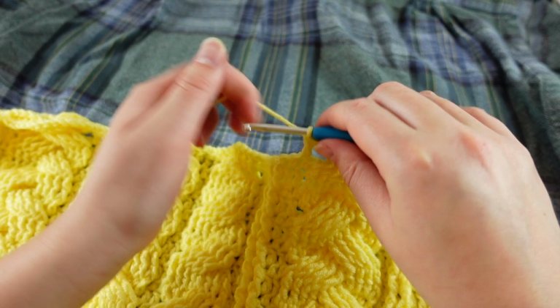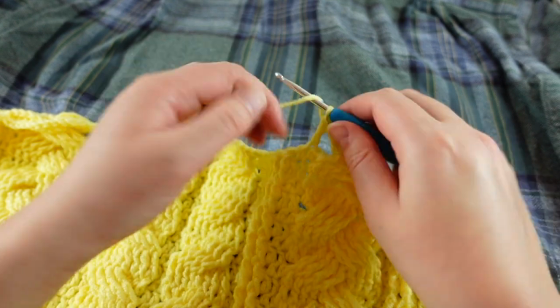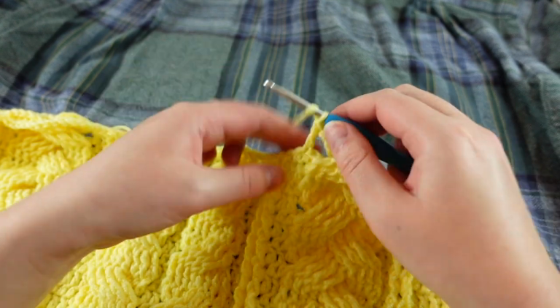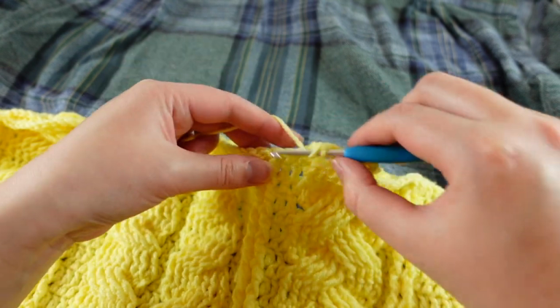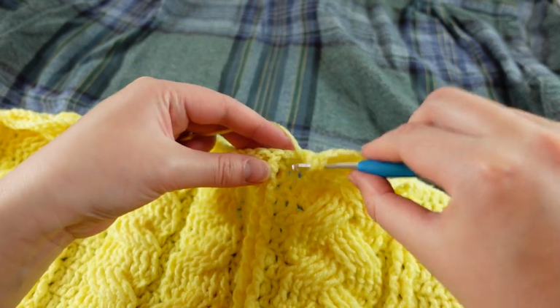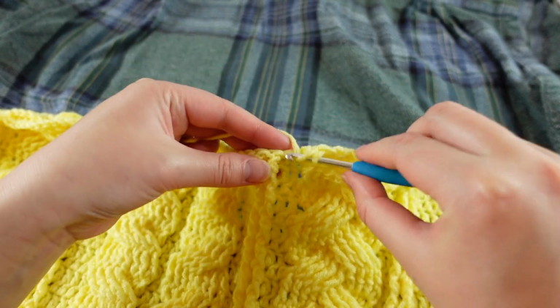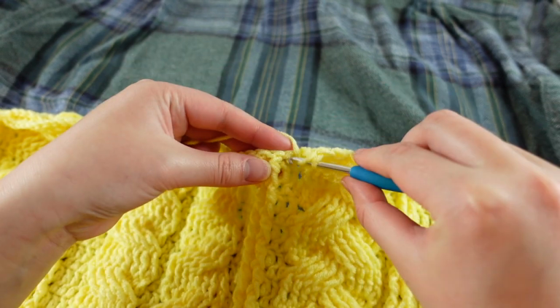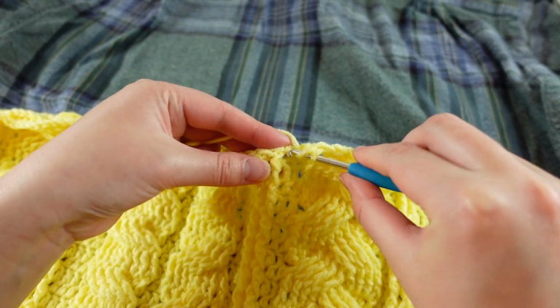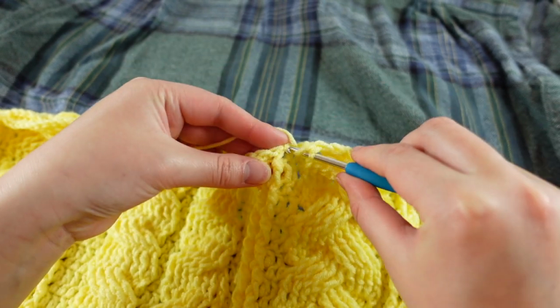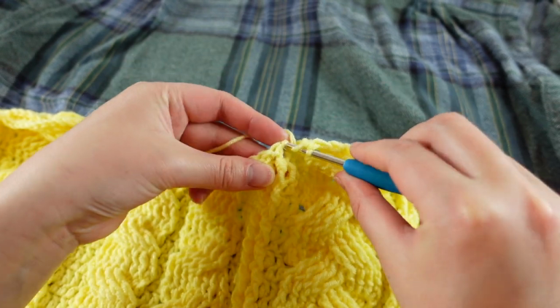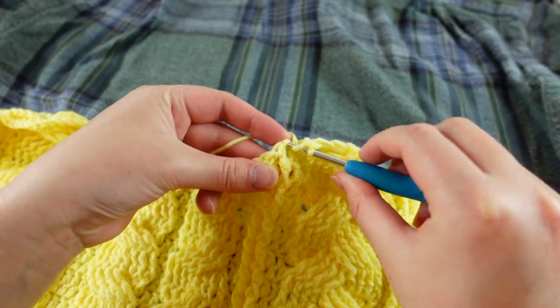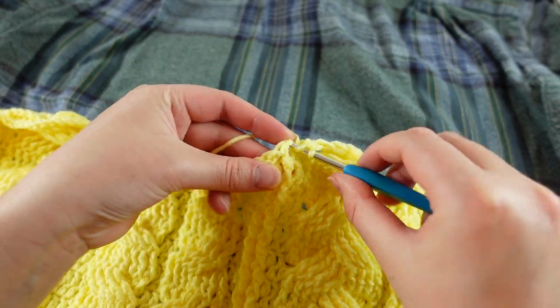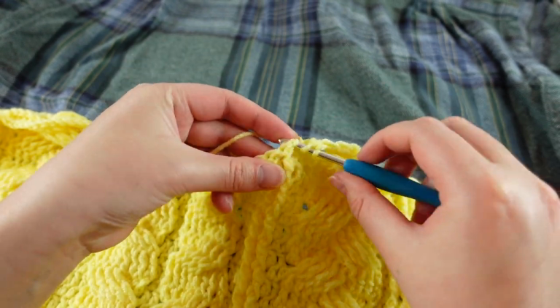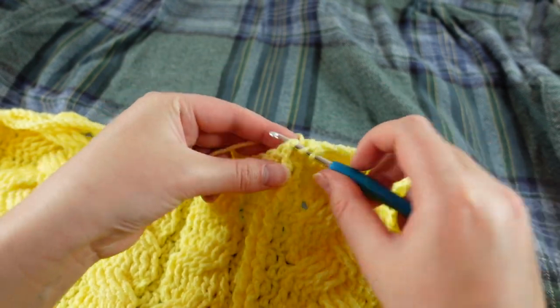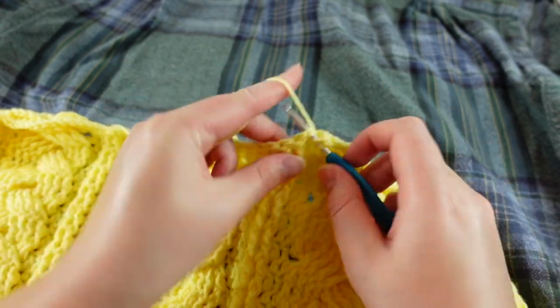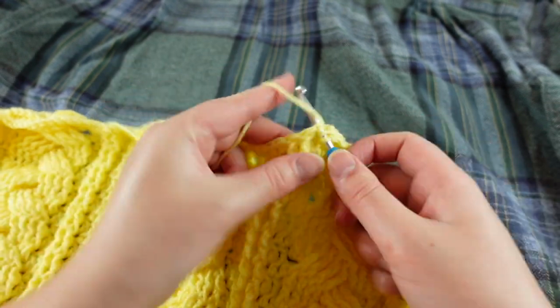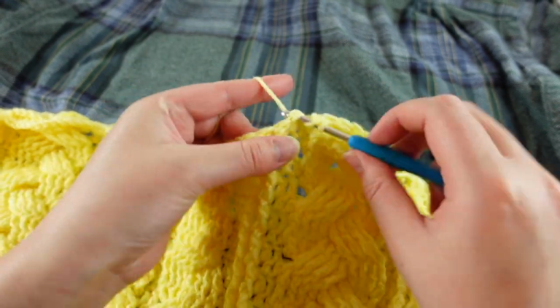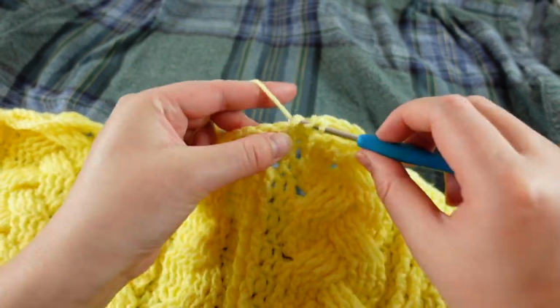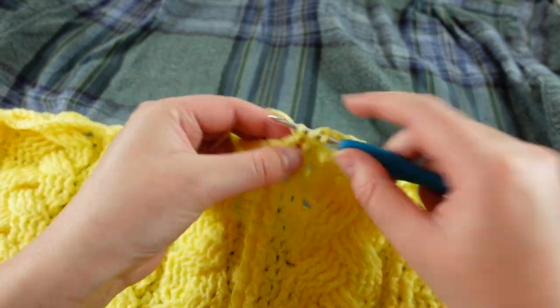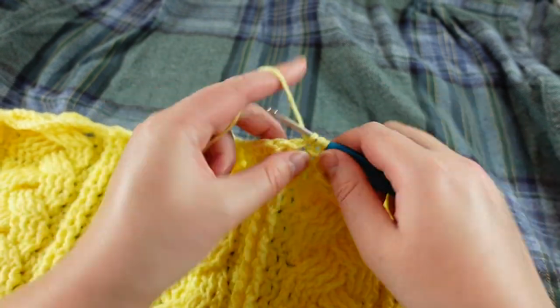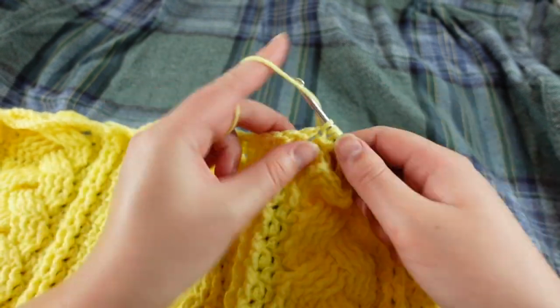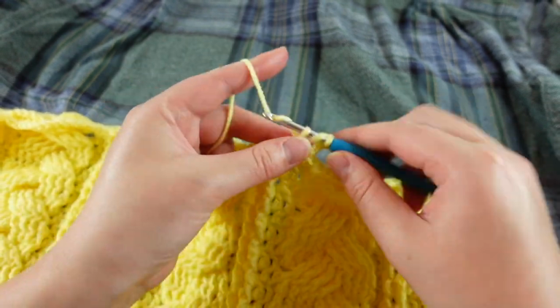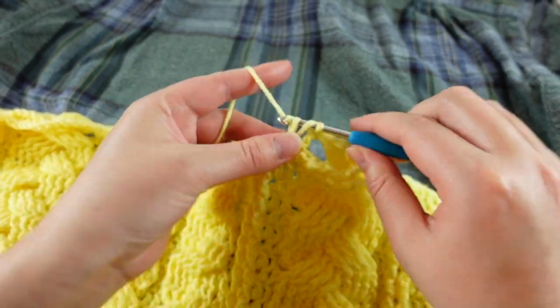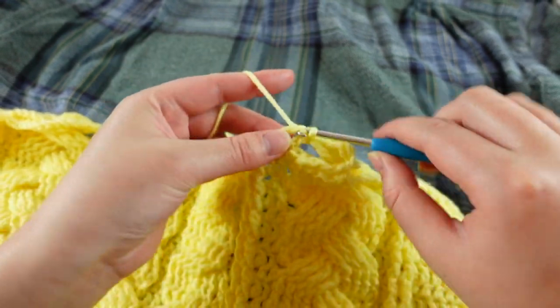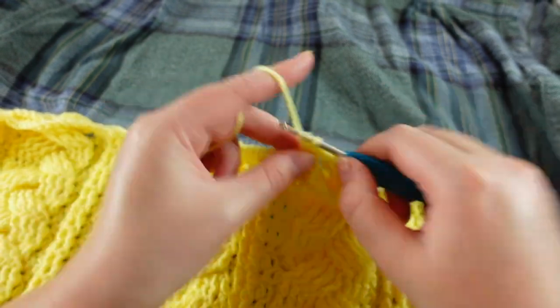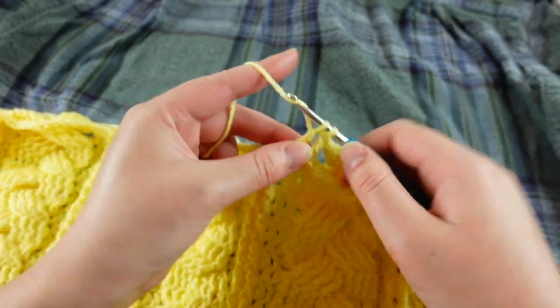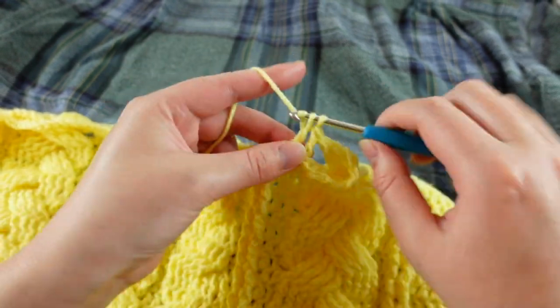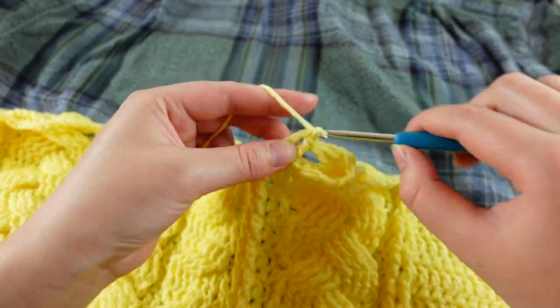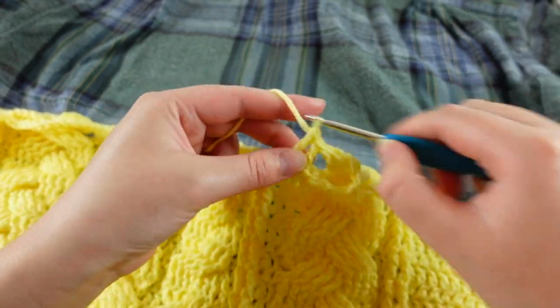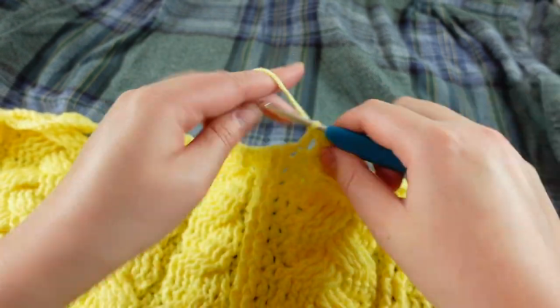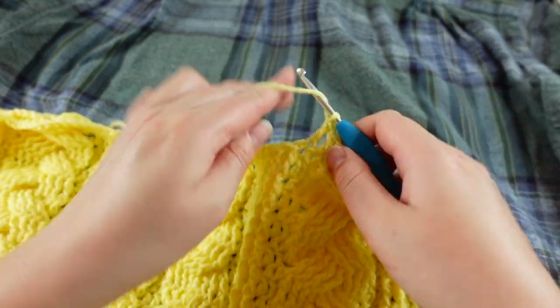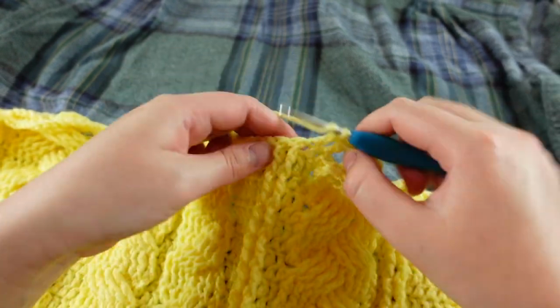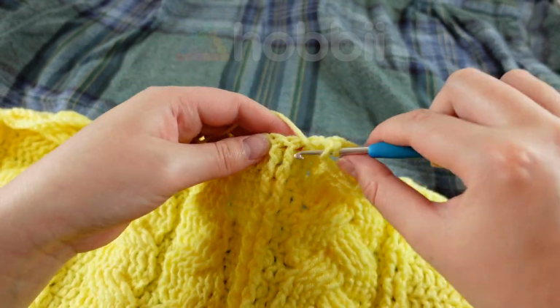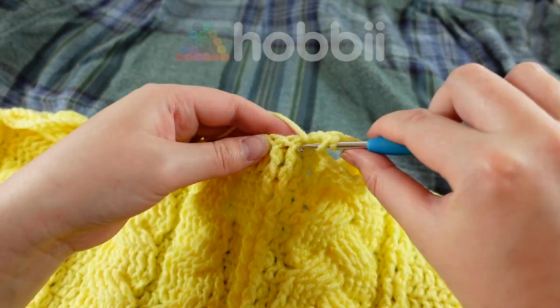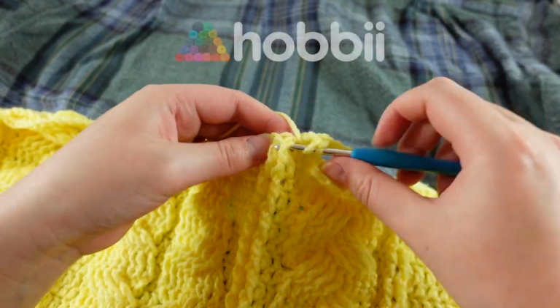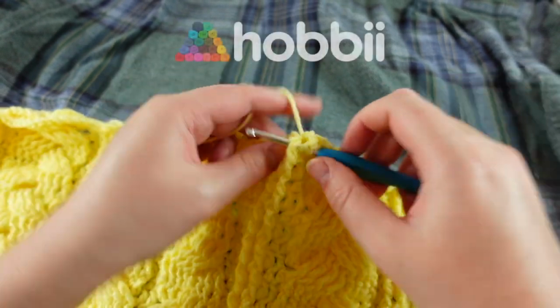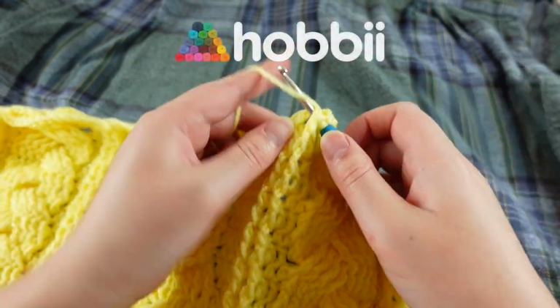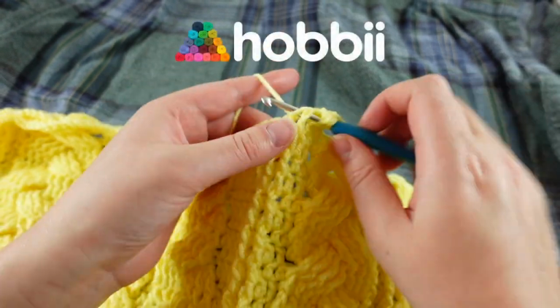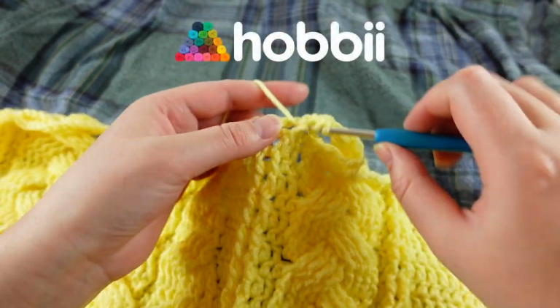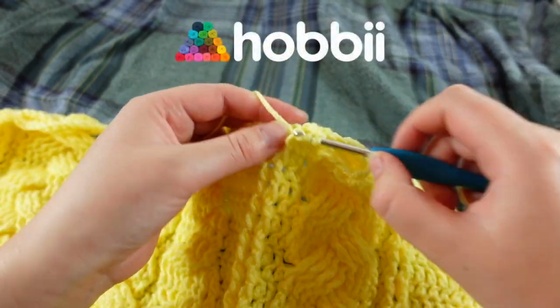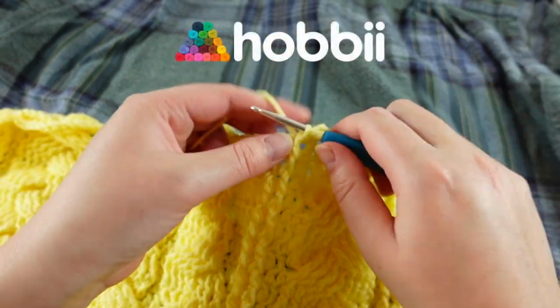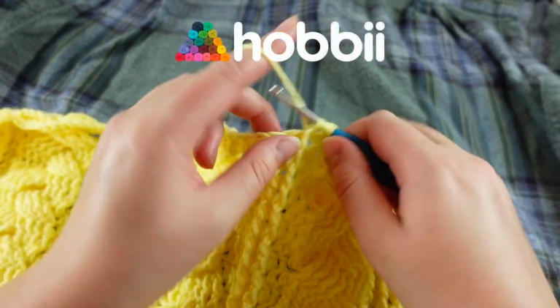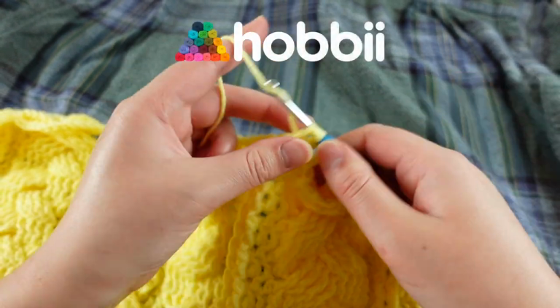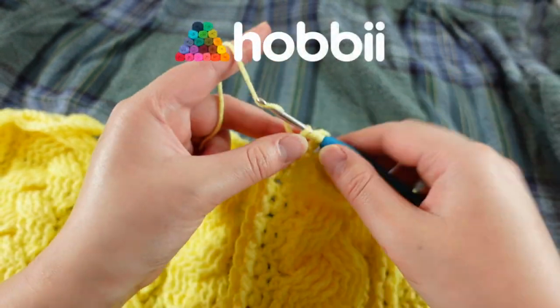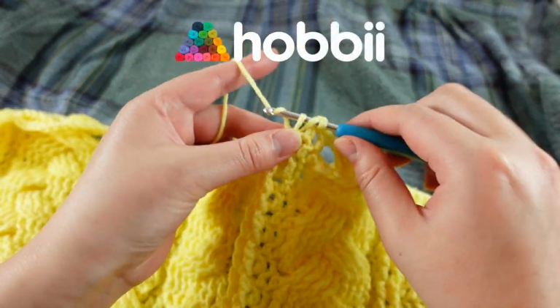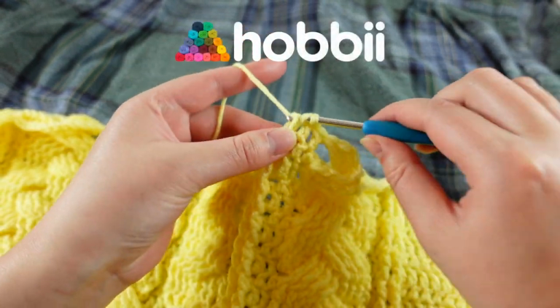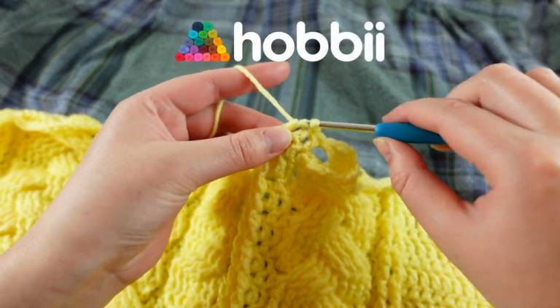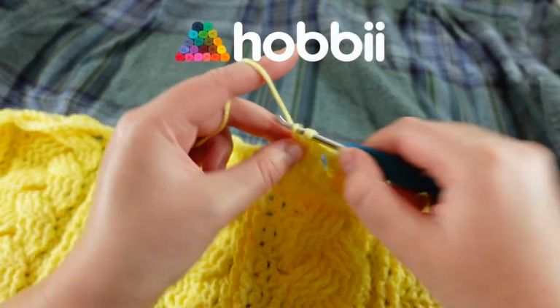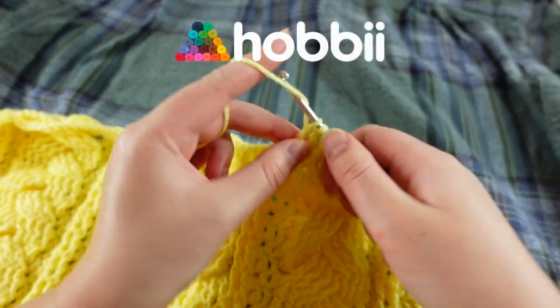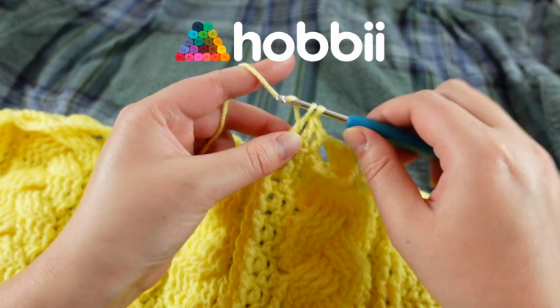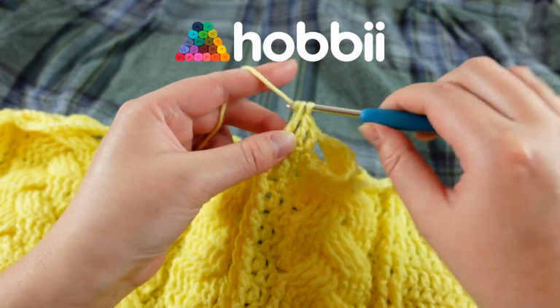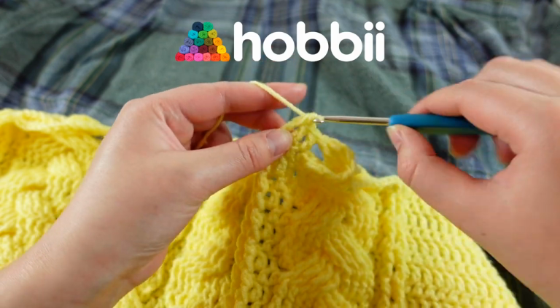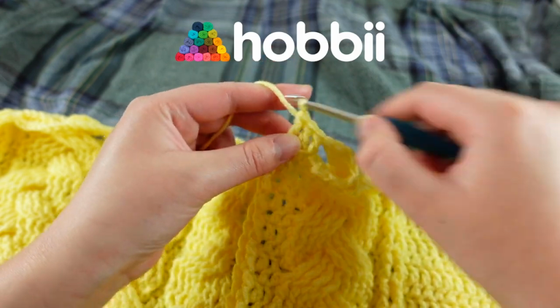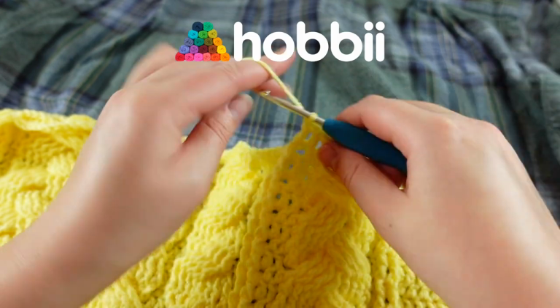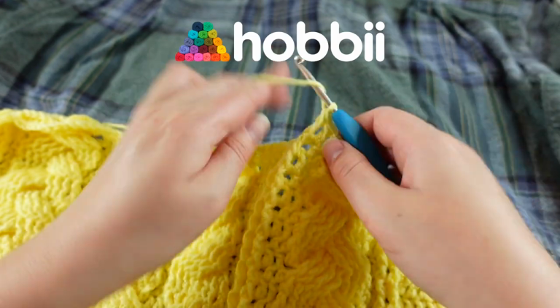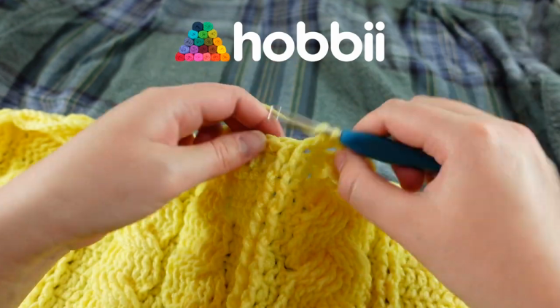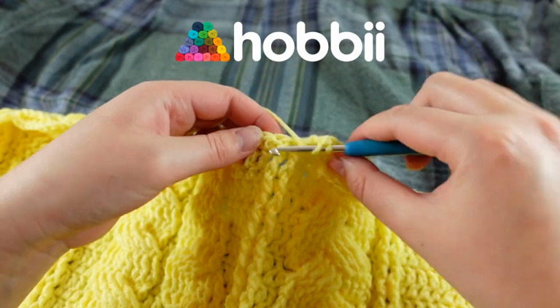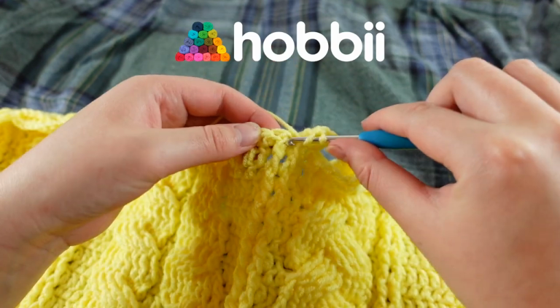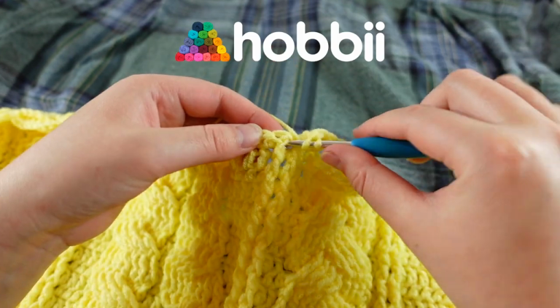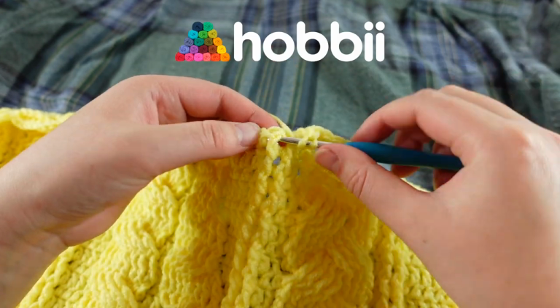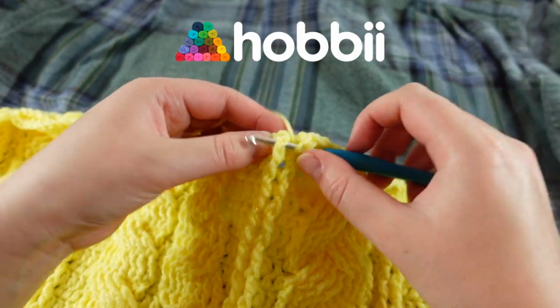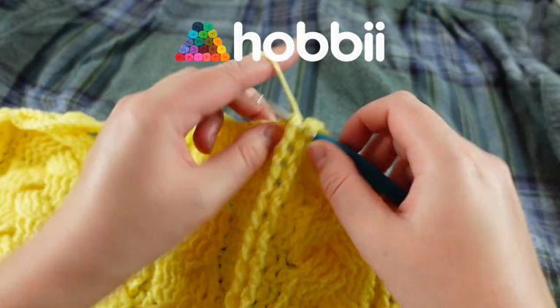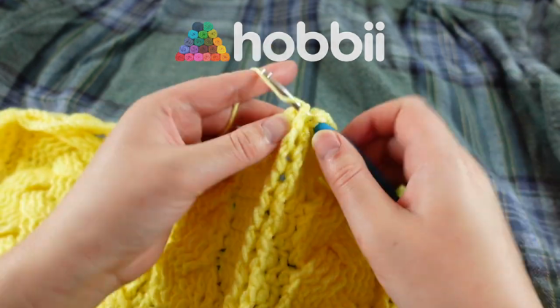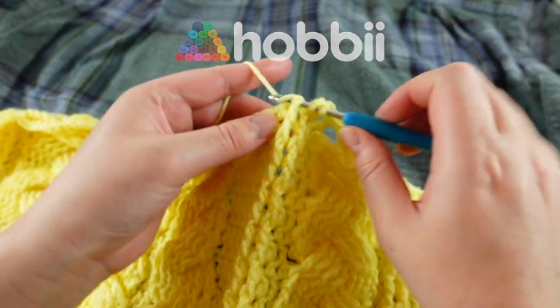In today's video we're going to take a look at my work in progress for Hobbii's Easter campaign, hashtag Here Comes the Sun.